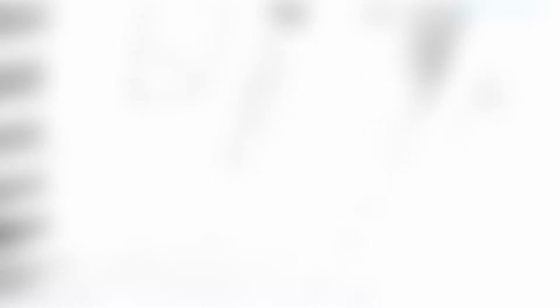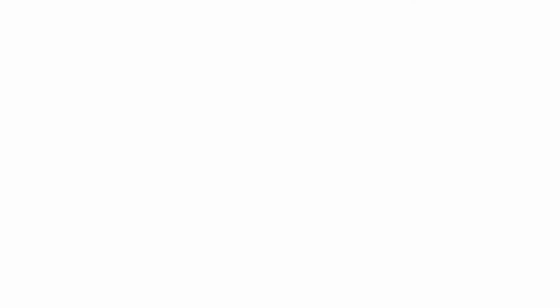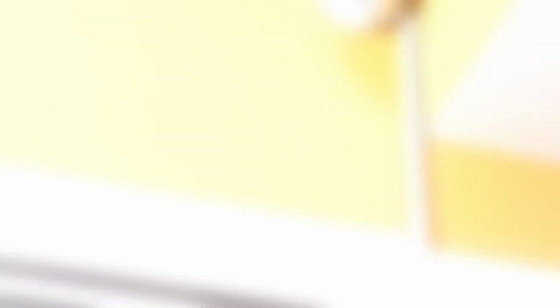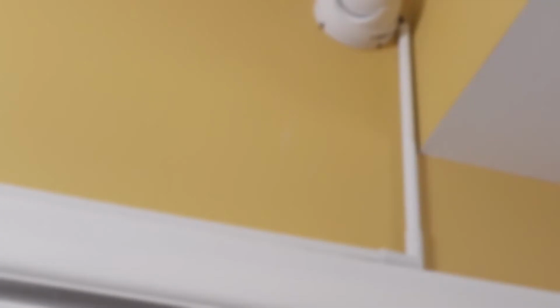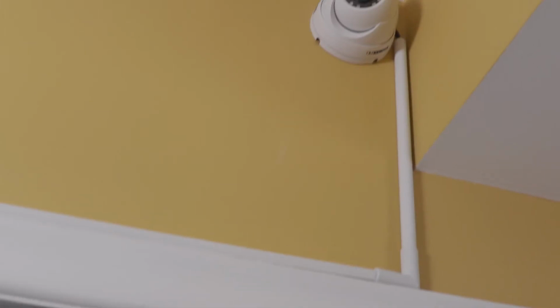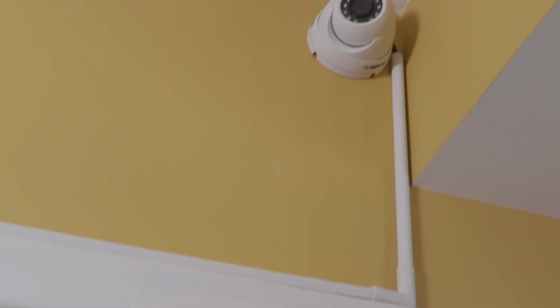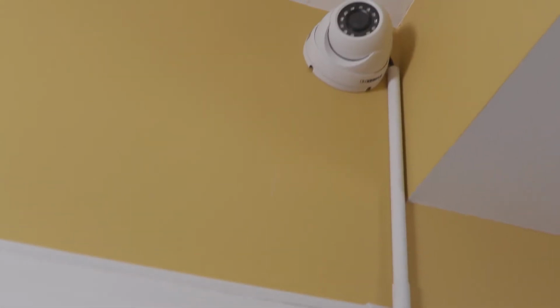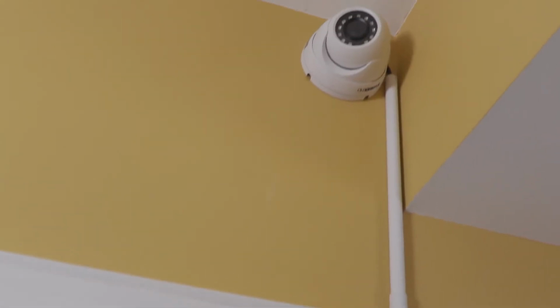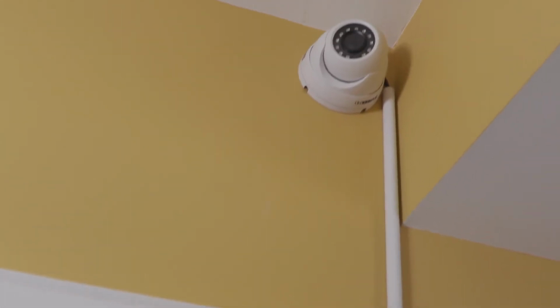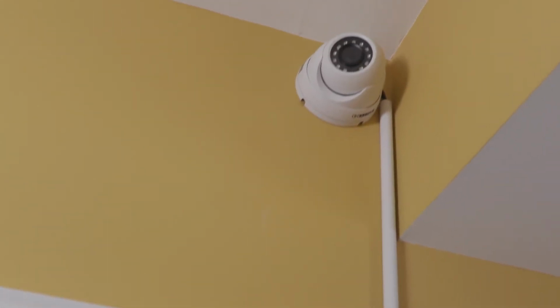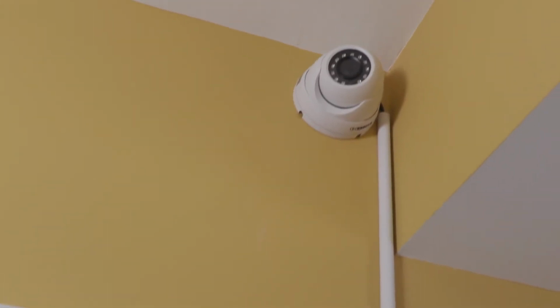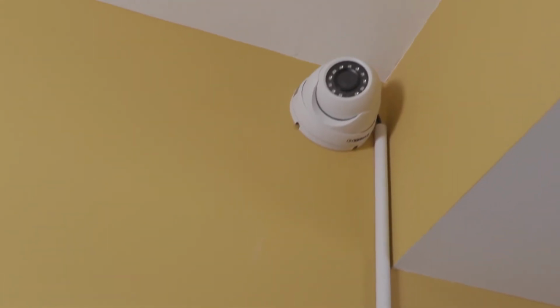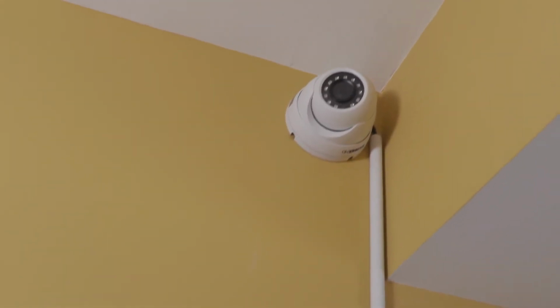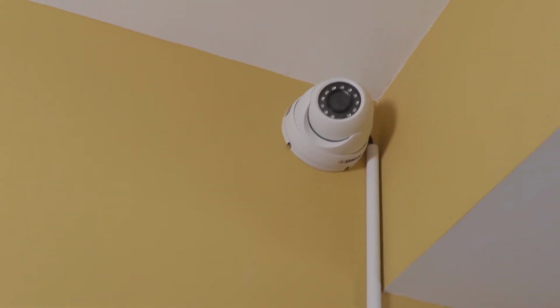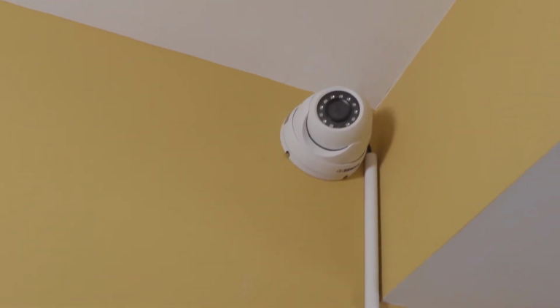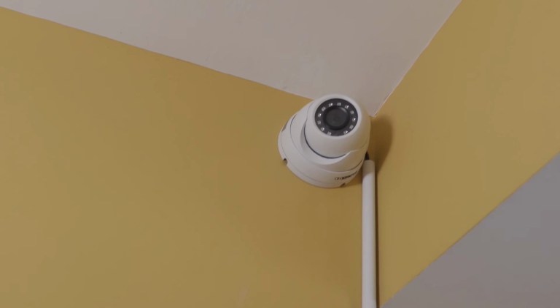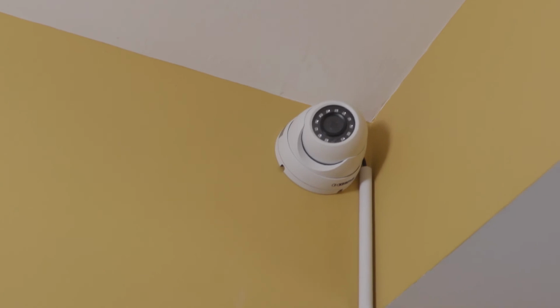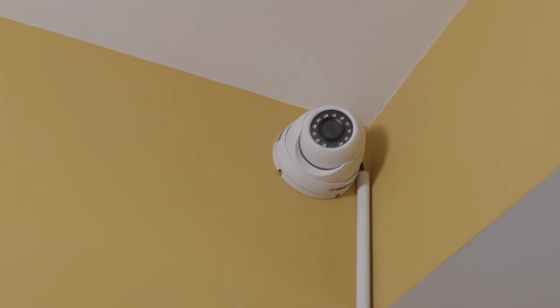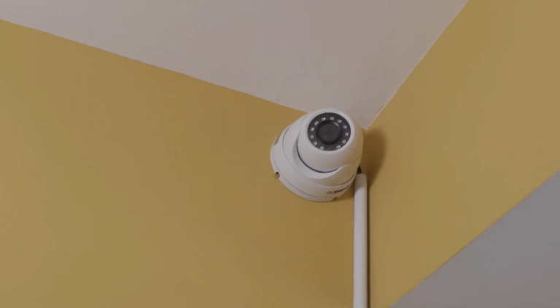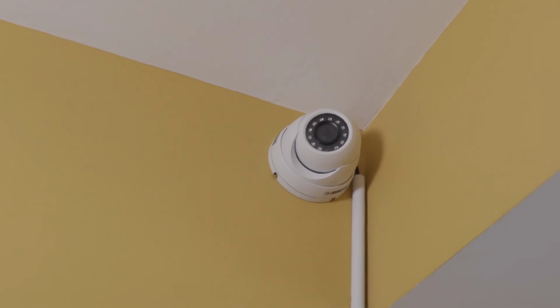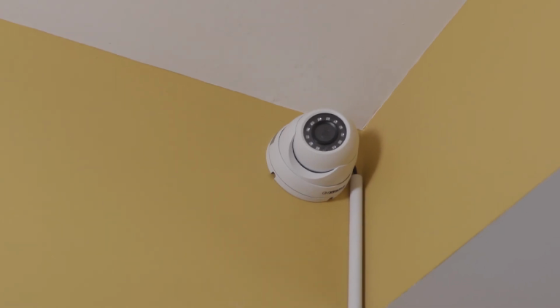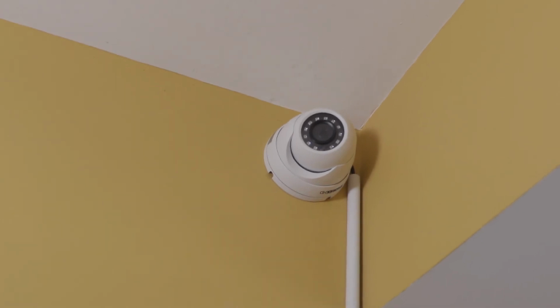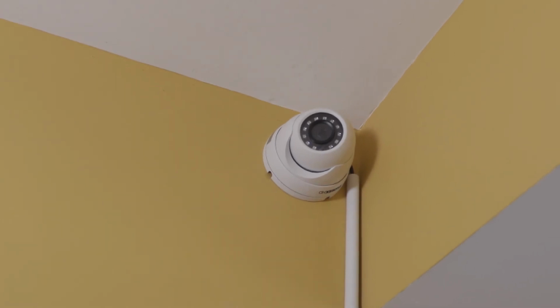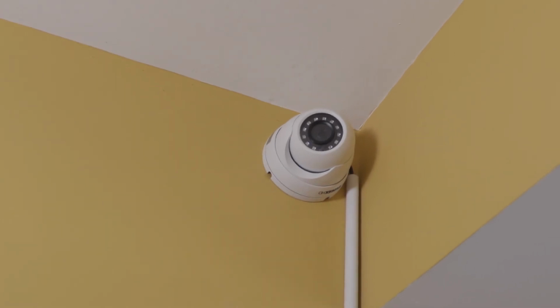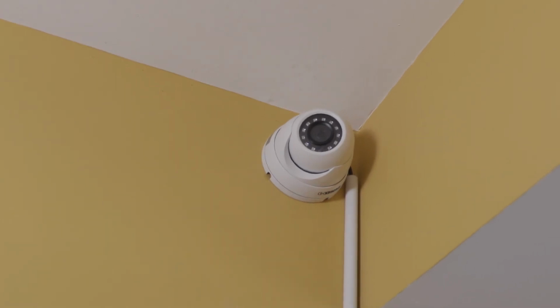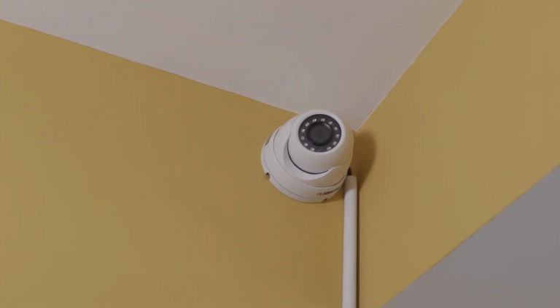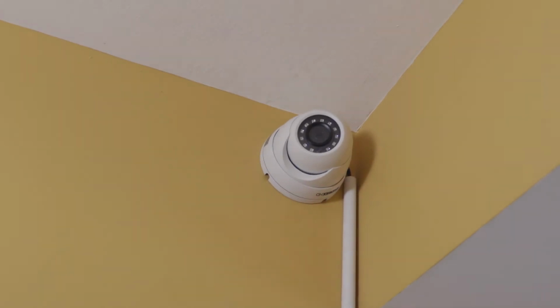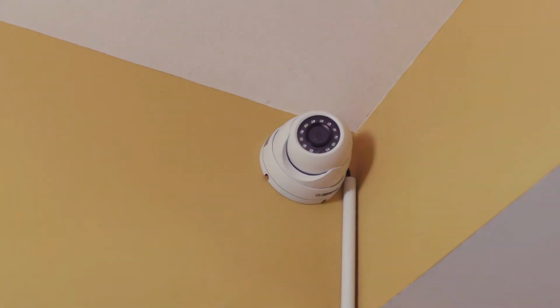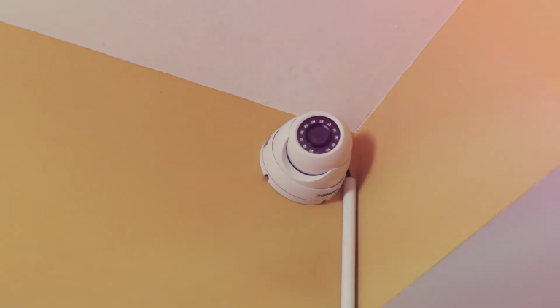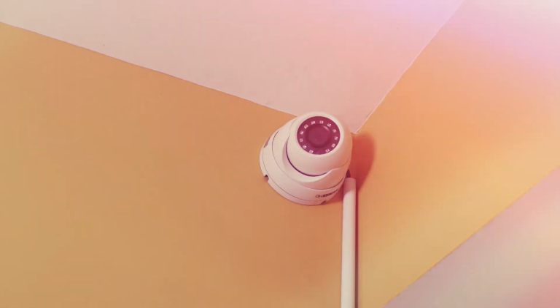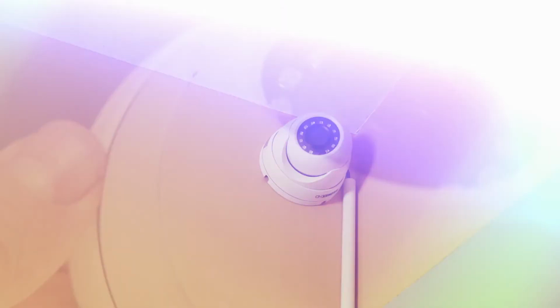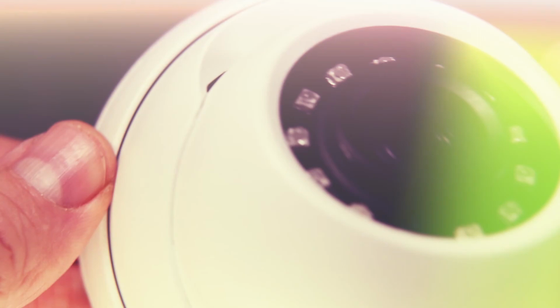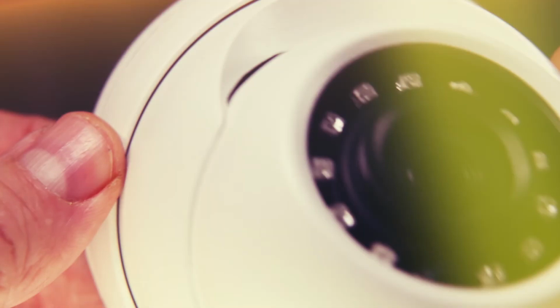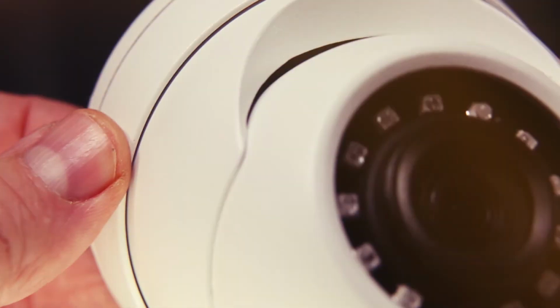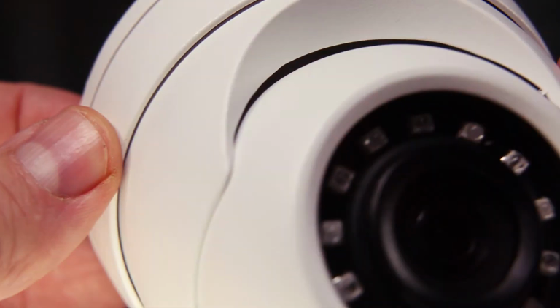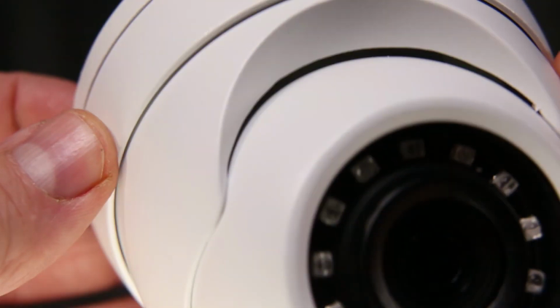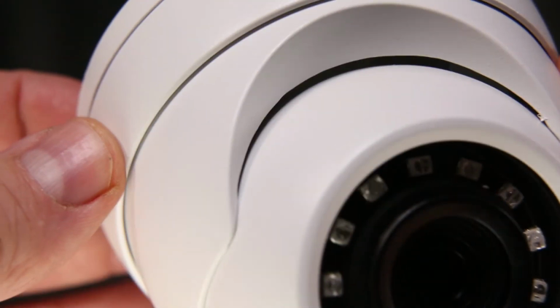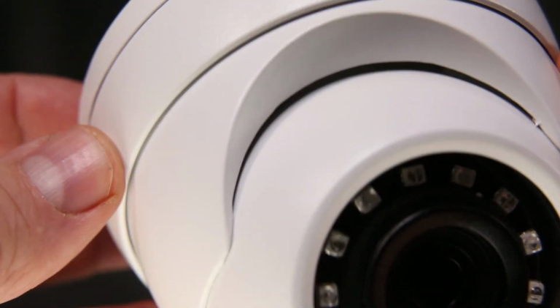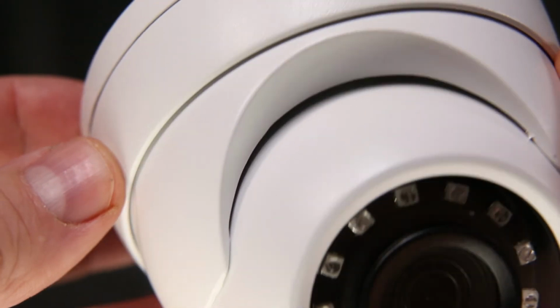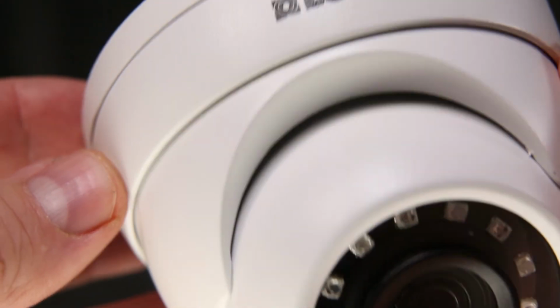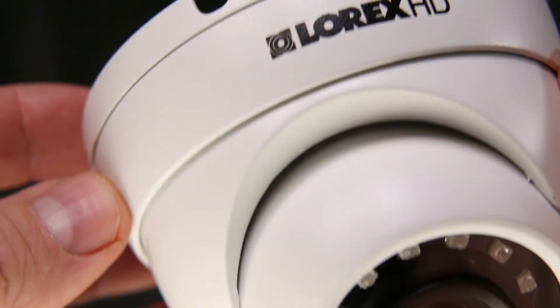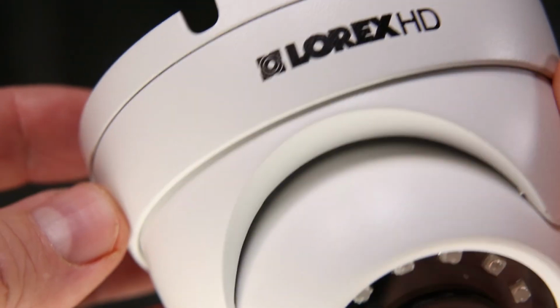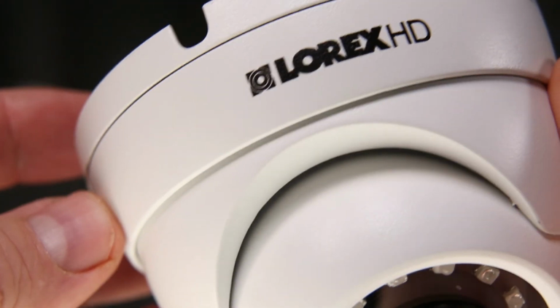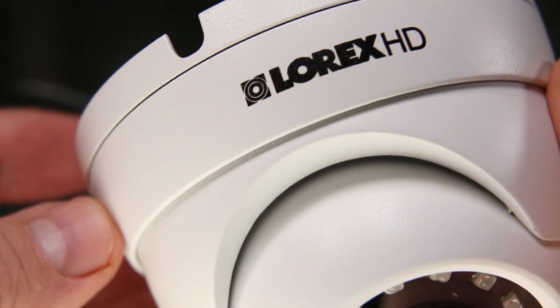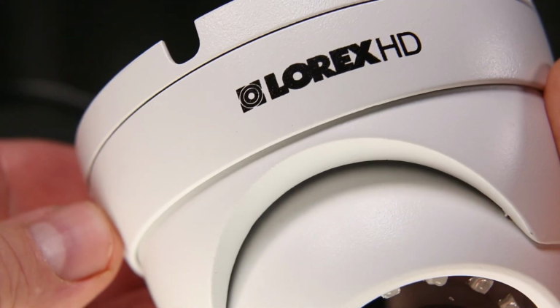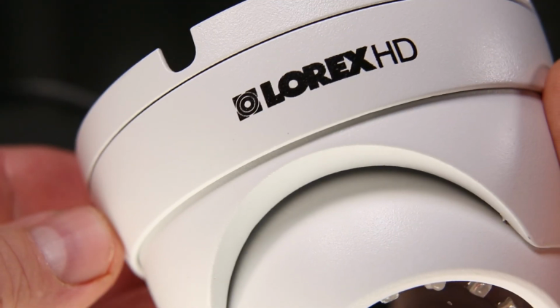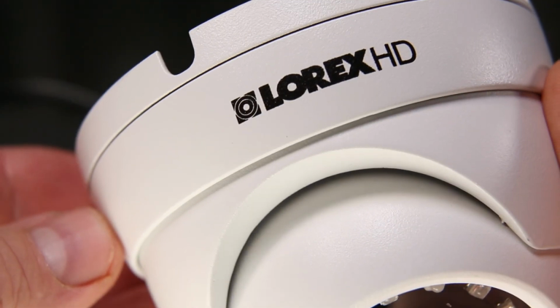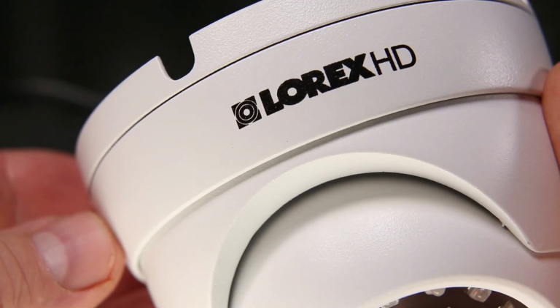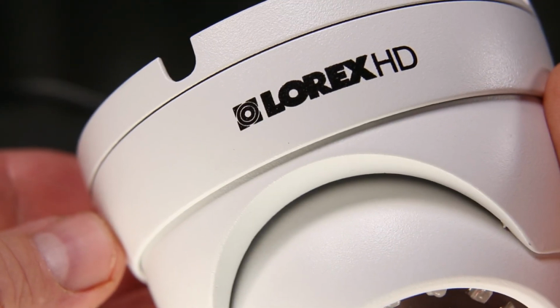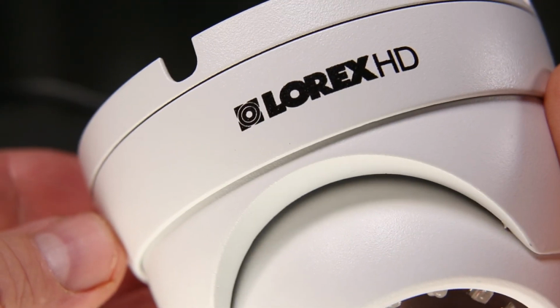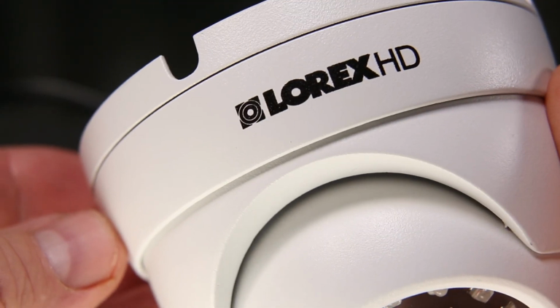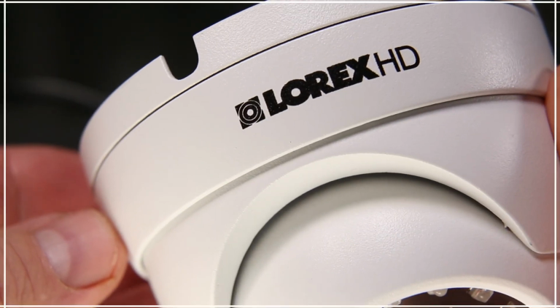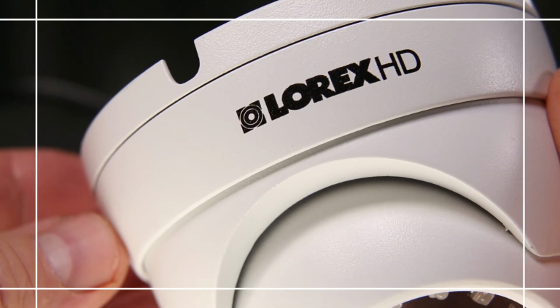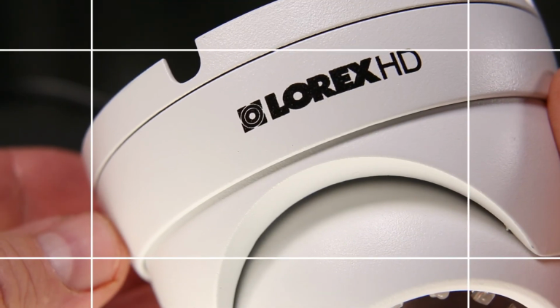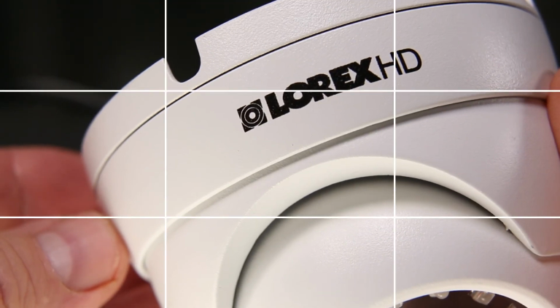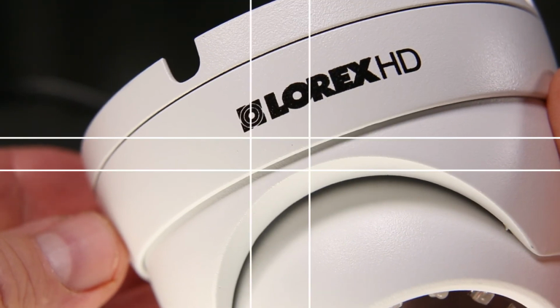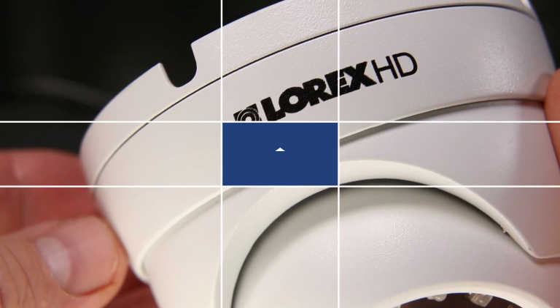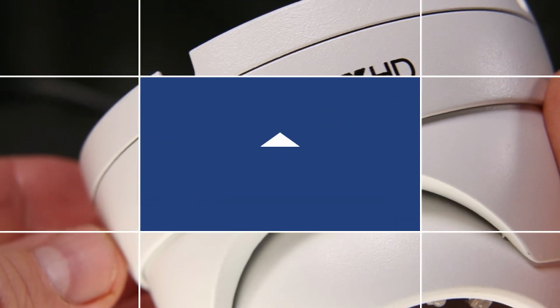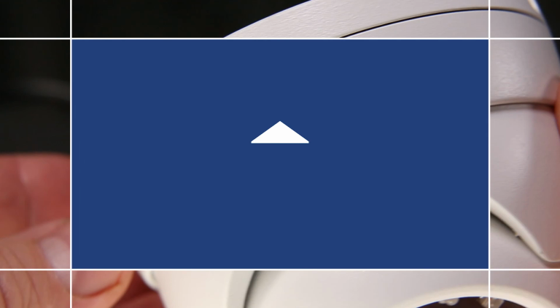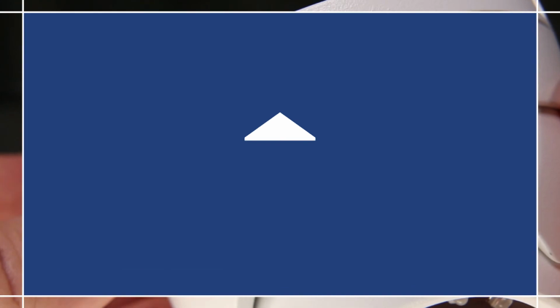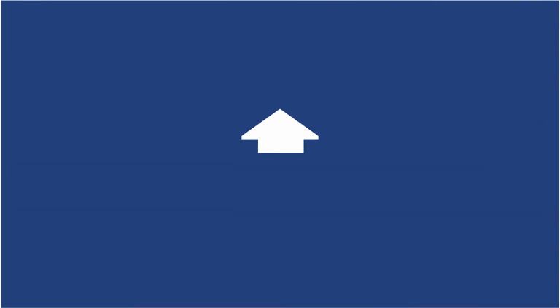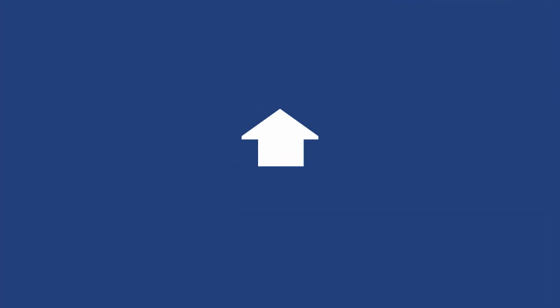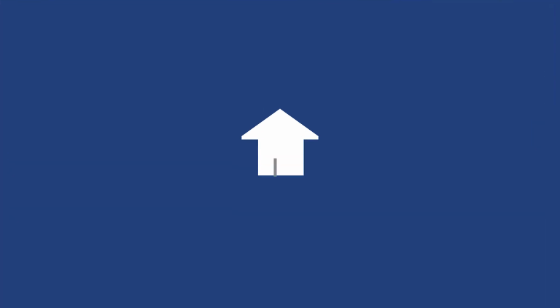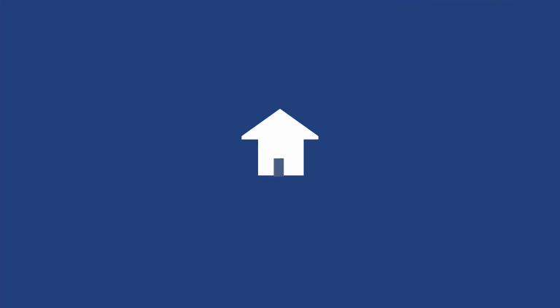The LEV-4712 from Lorex provides great images with a build quality that will deliver surveillance for many years.